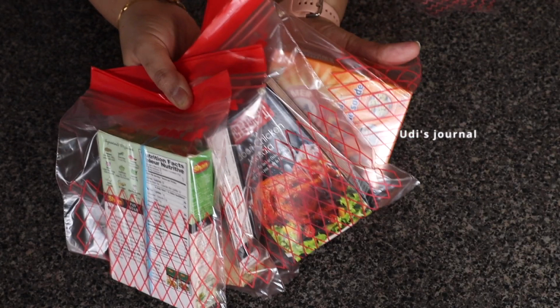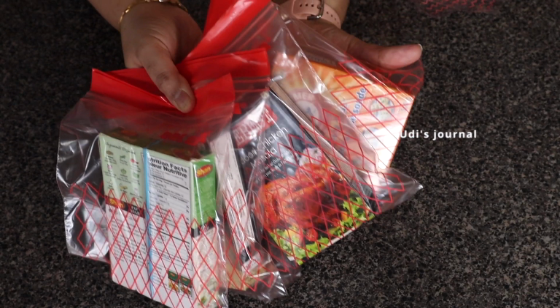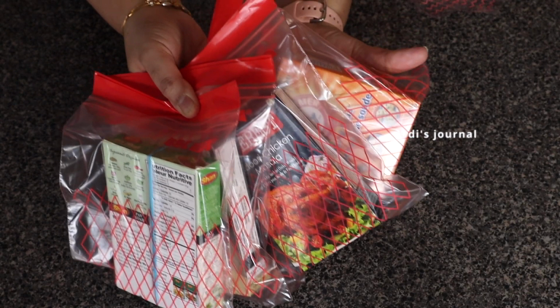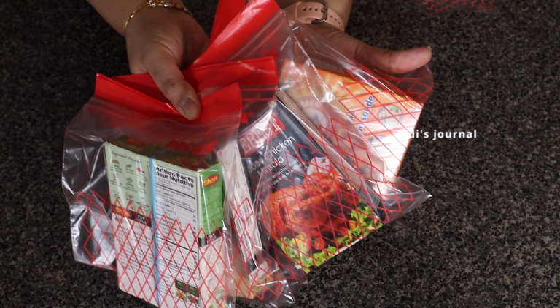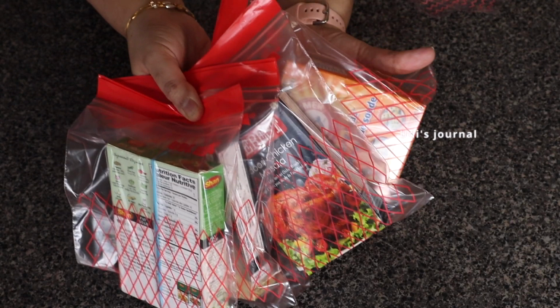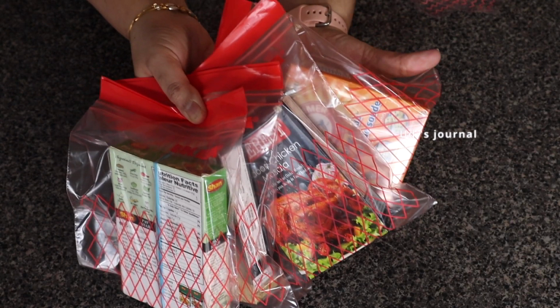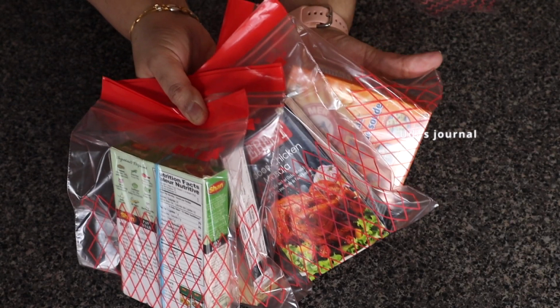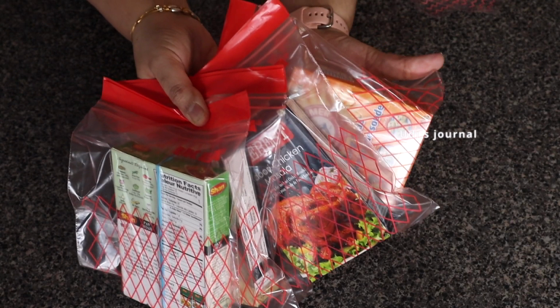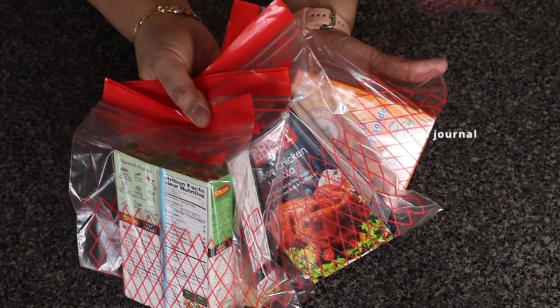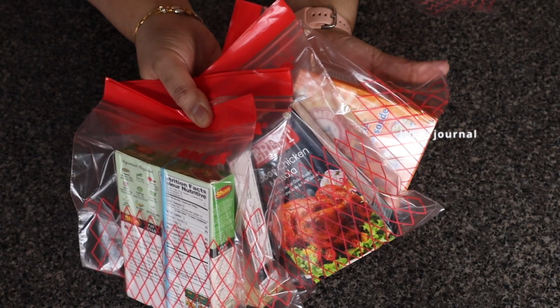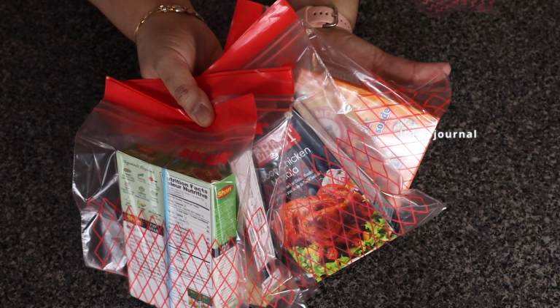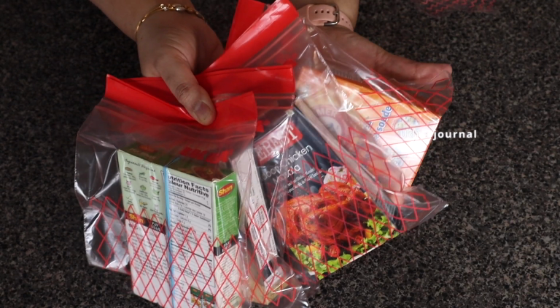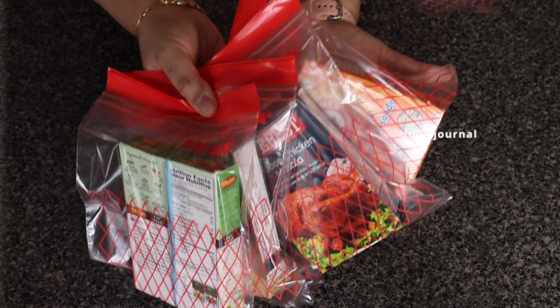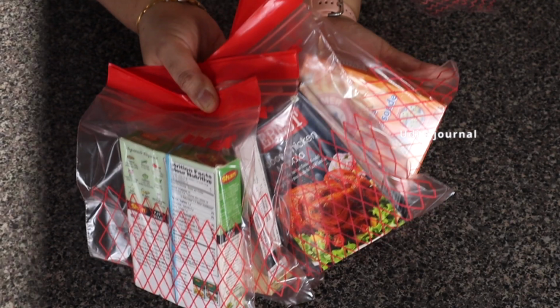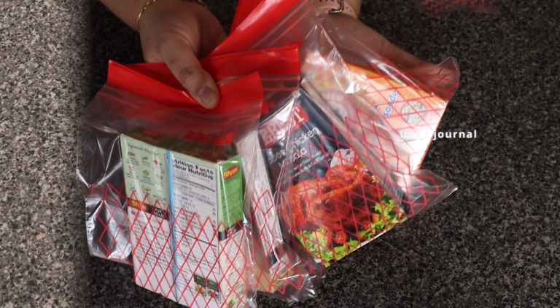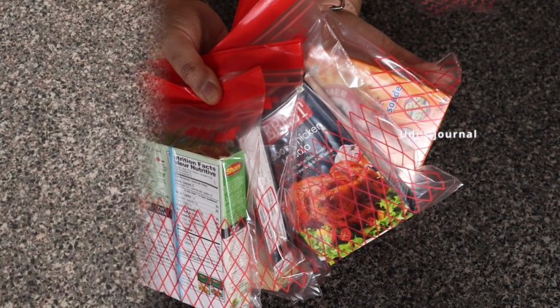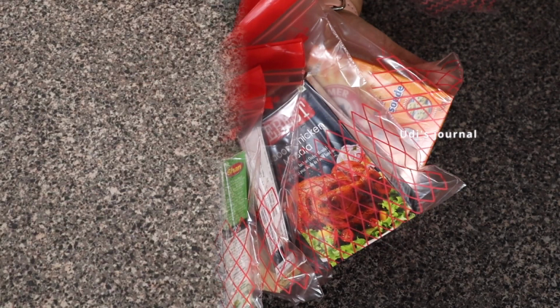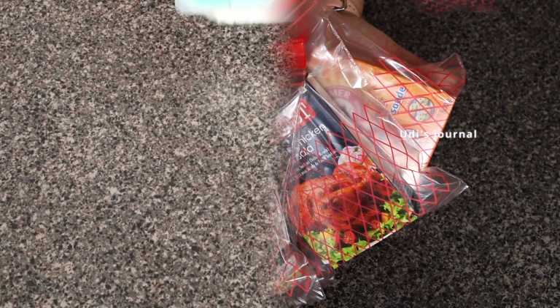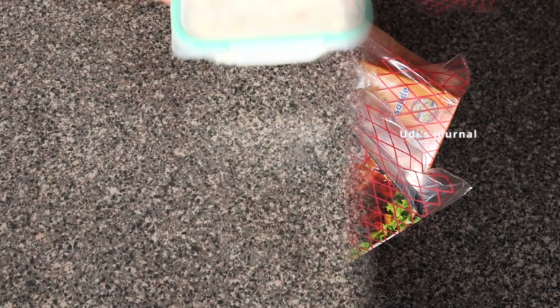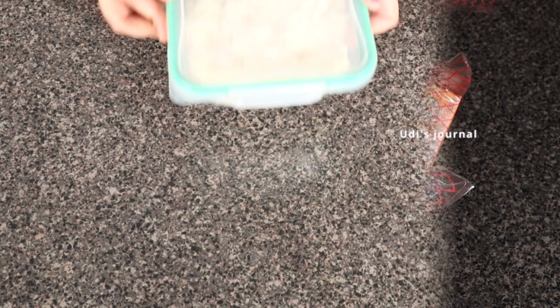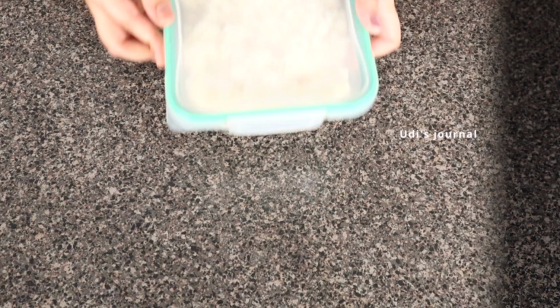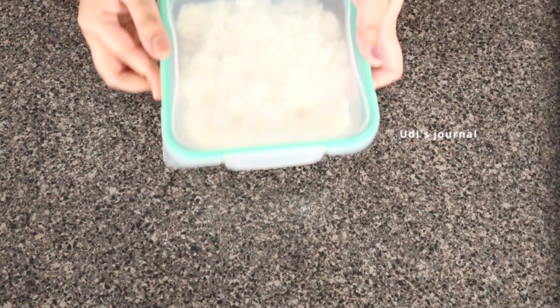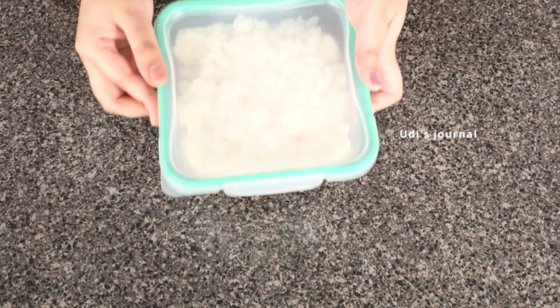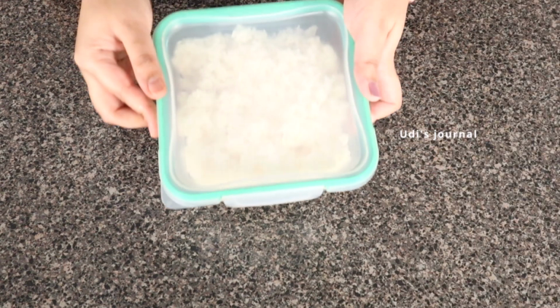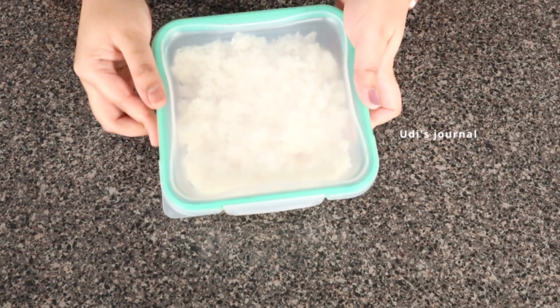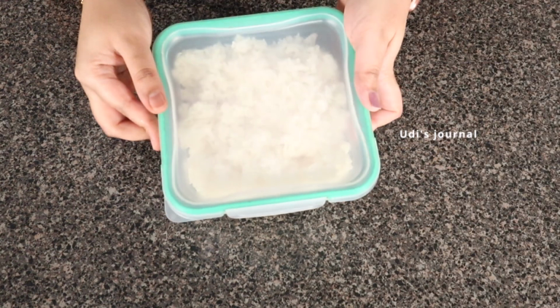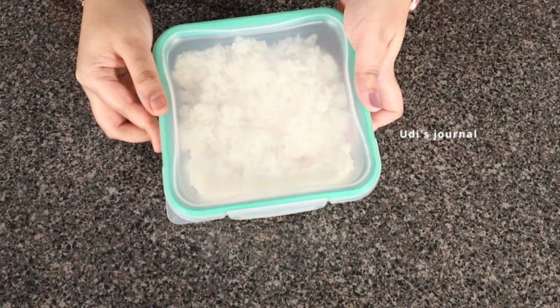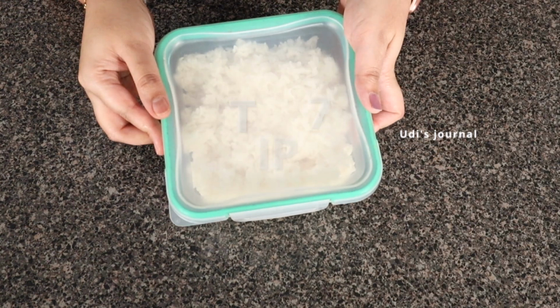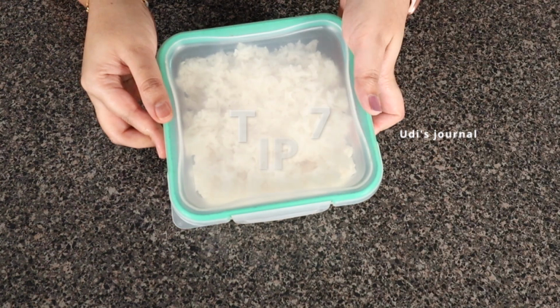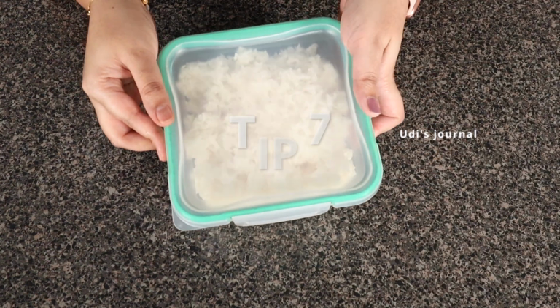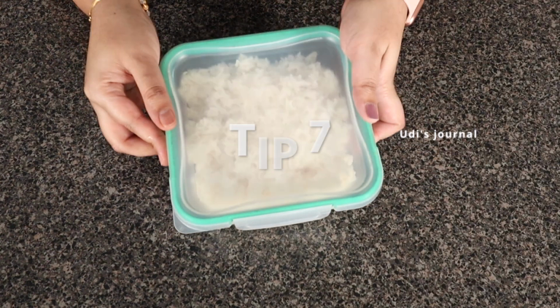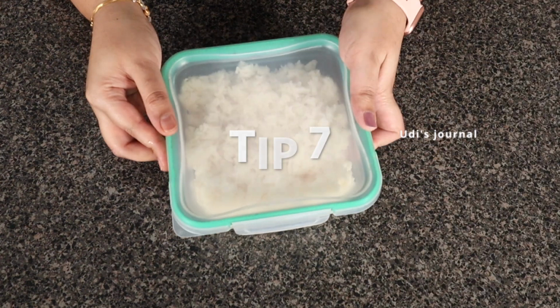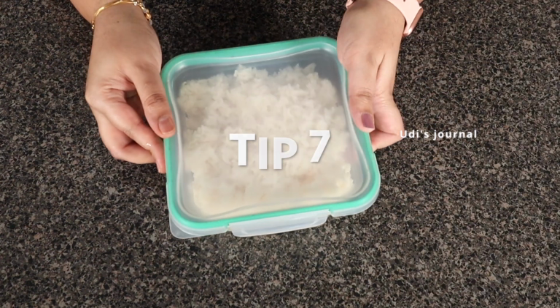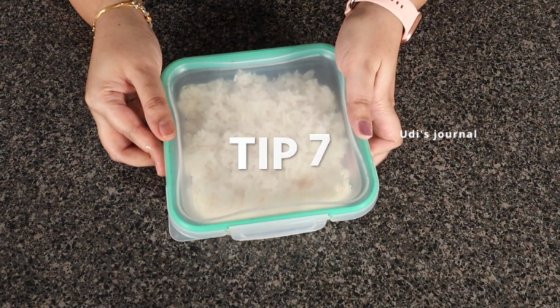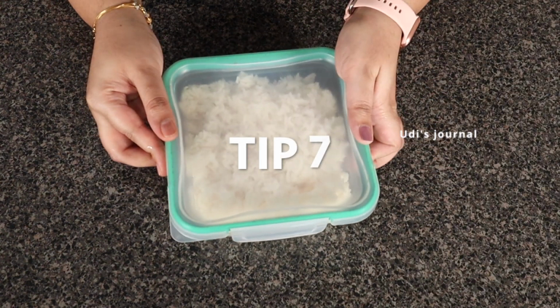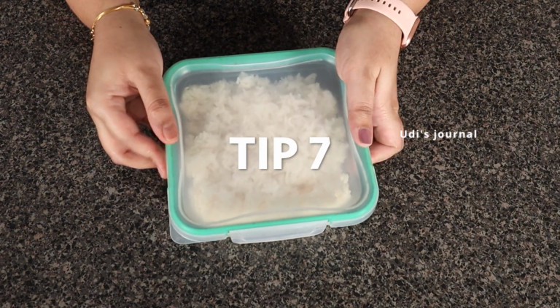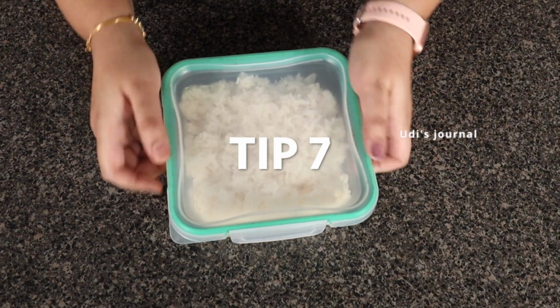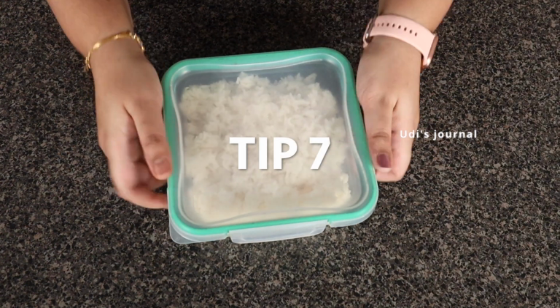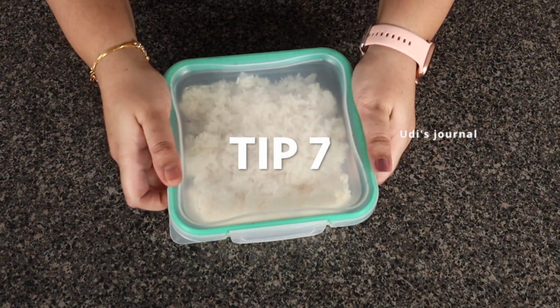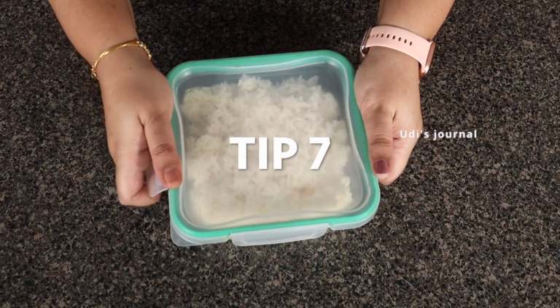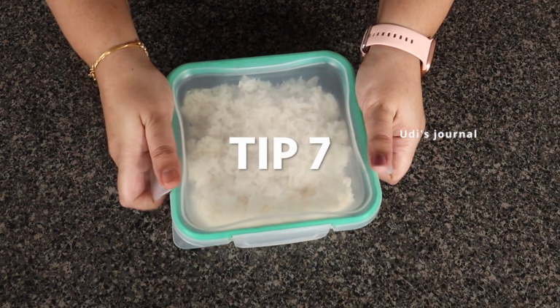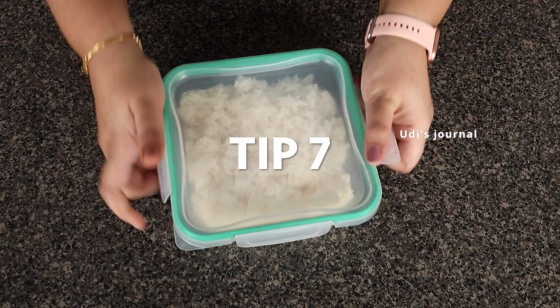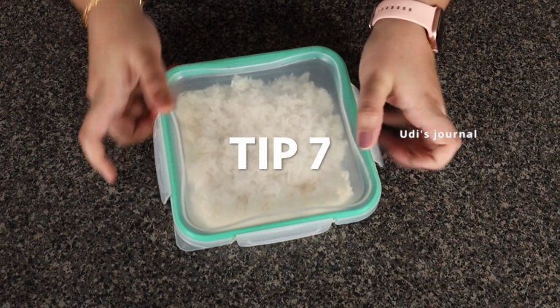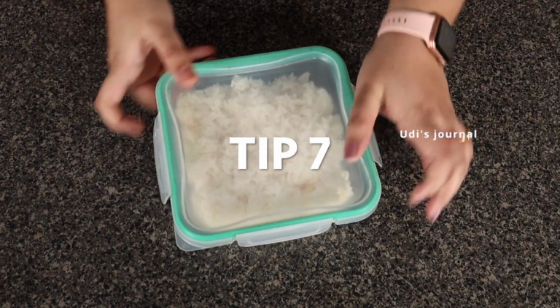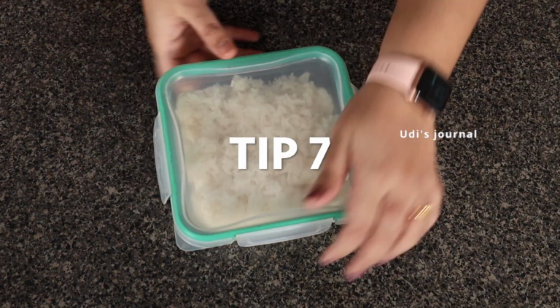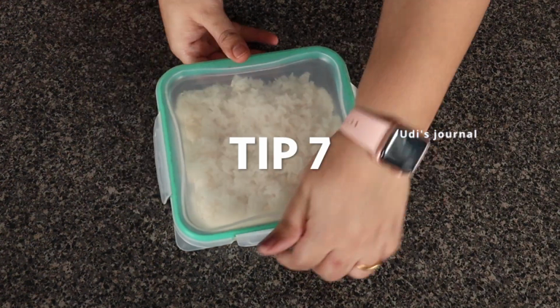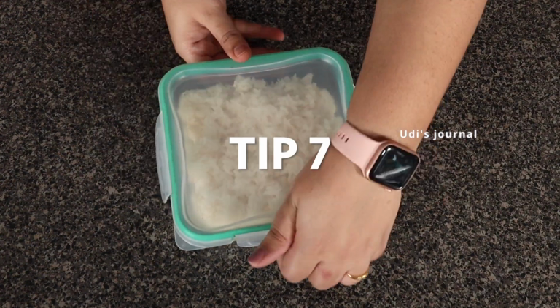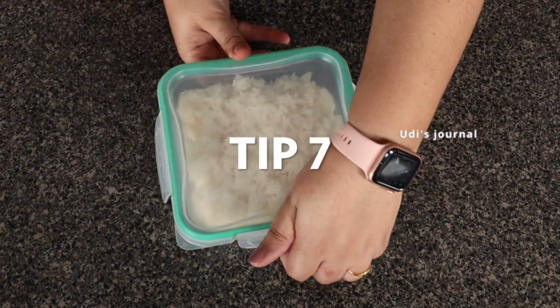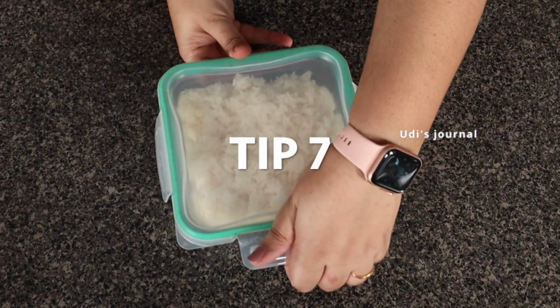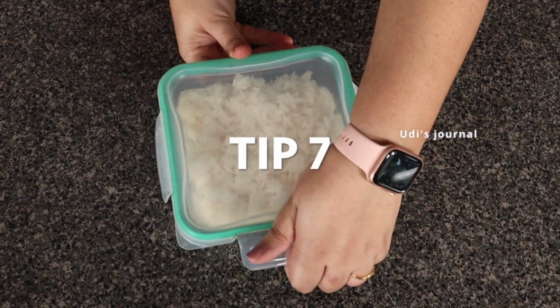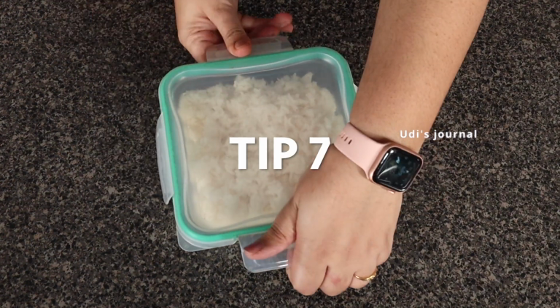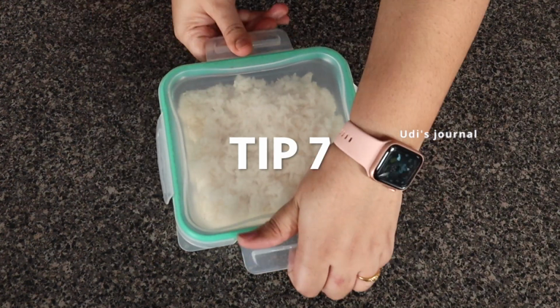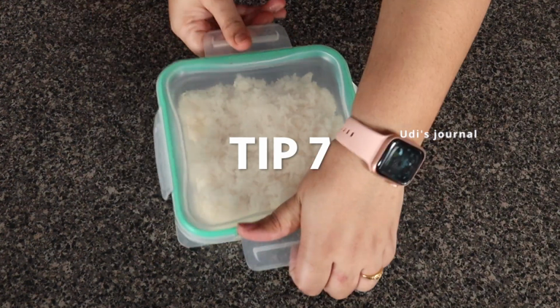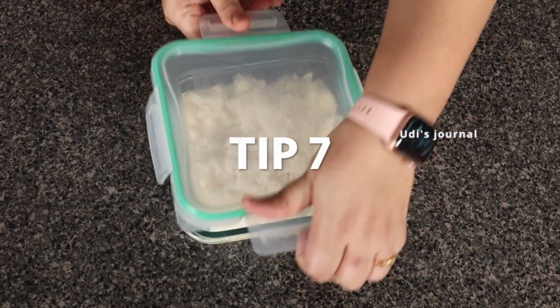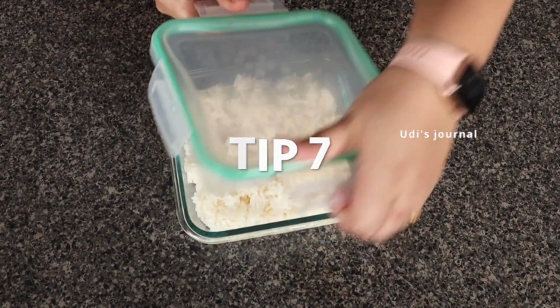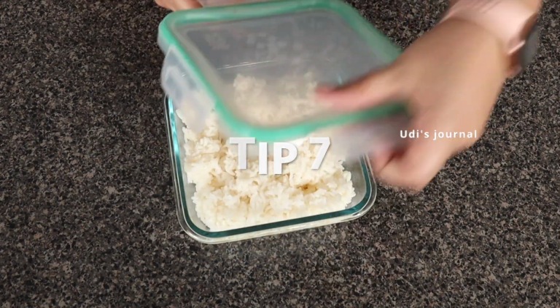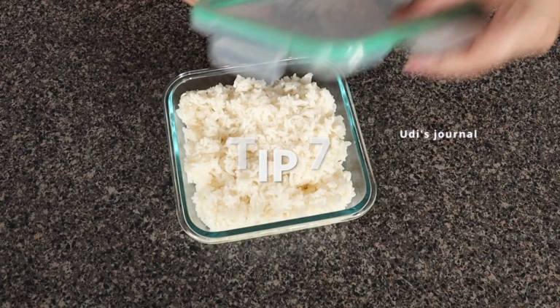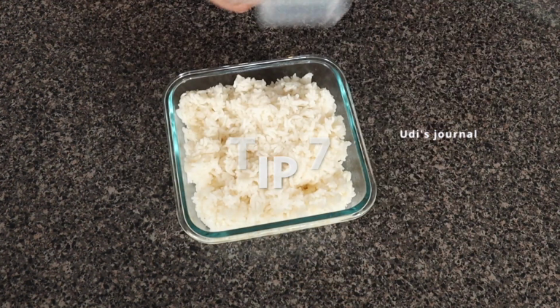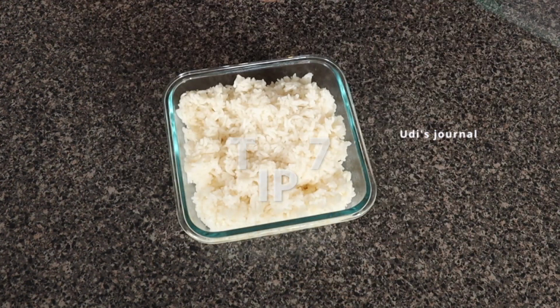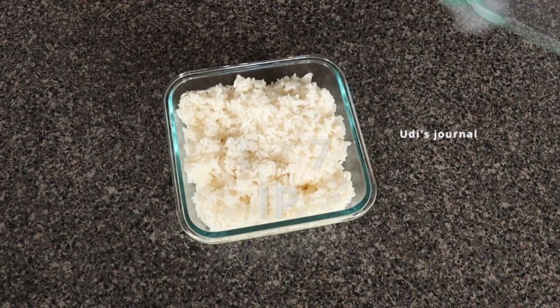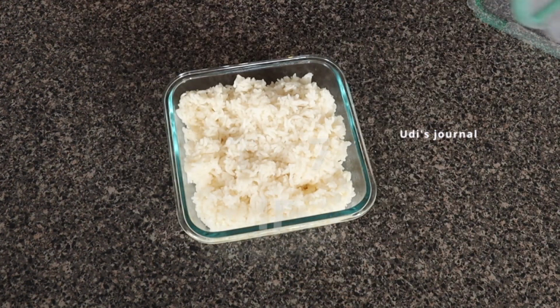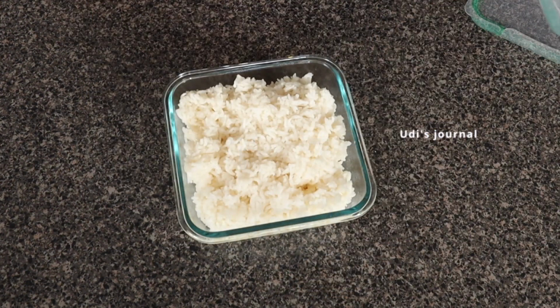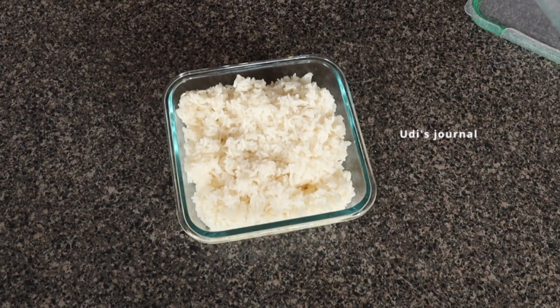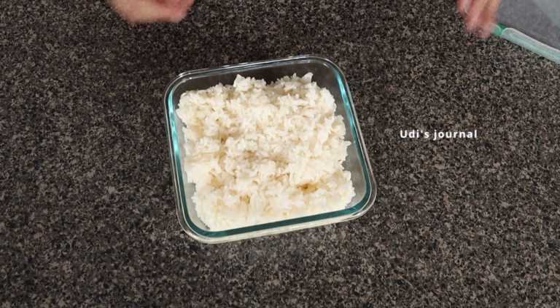Tip number 7. If you want to make a new recipe, follow along.